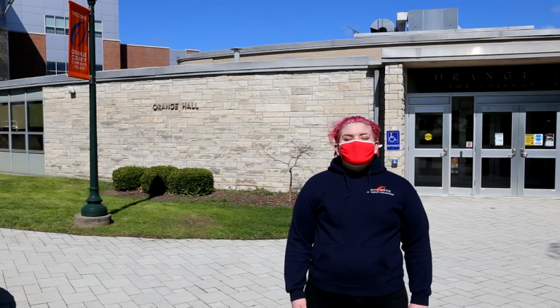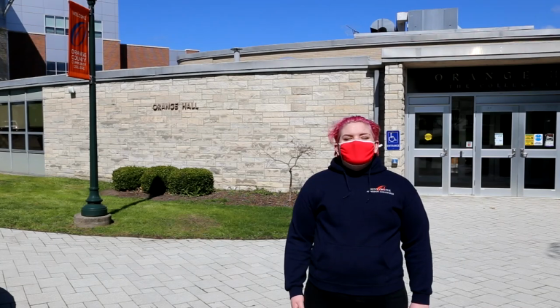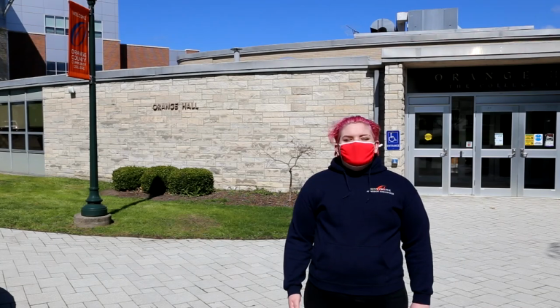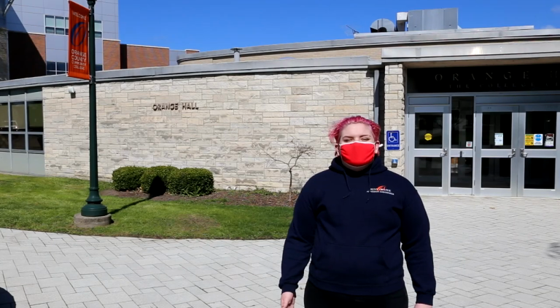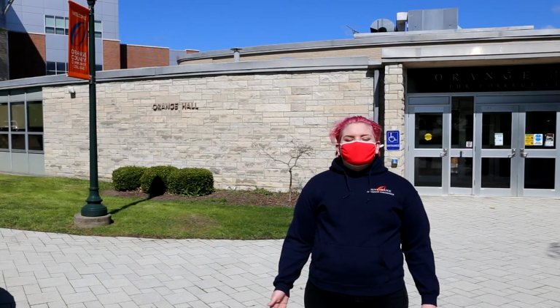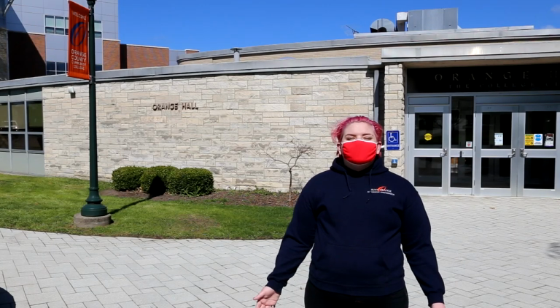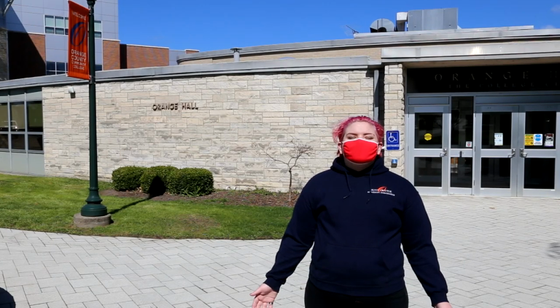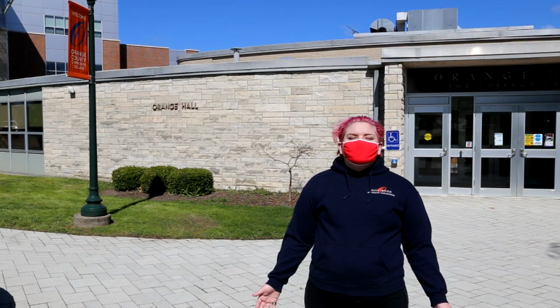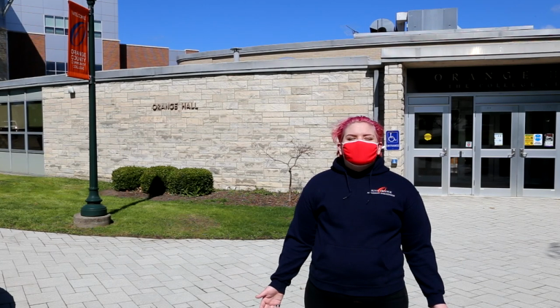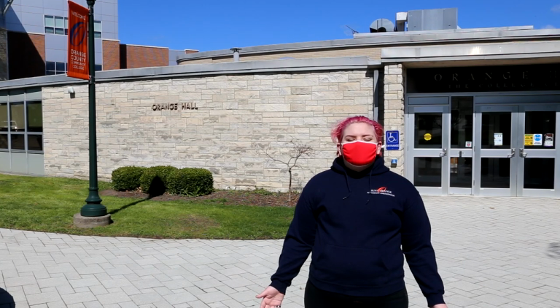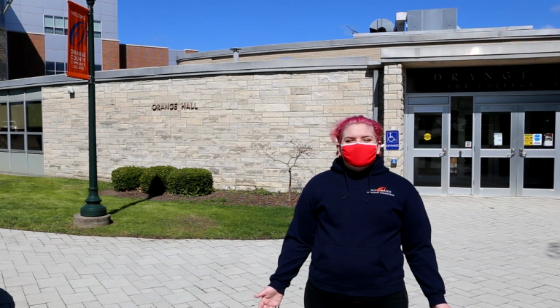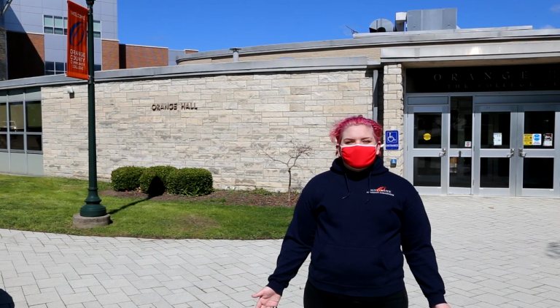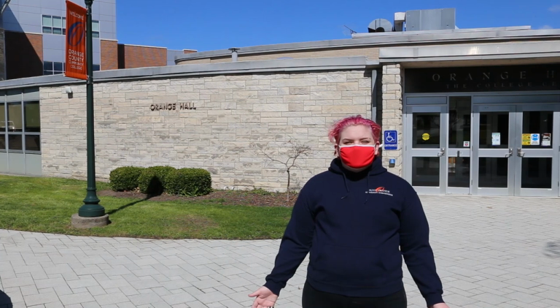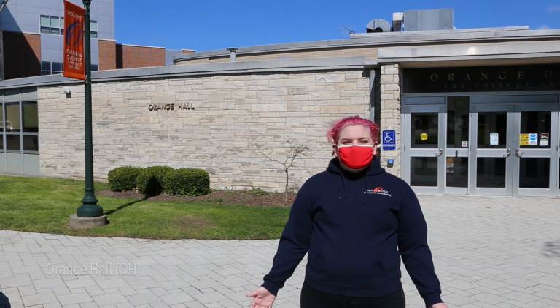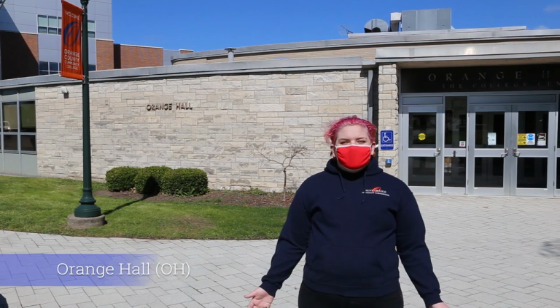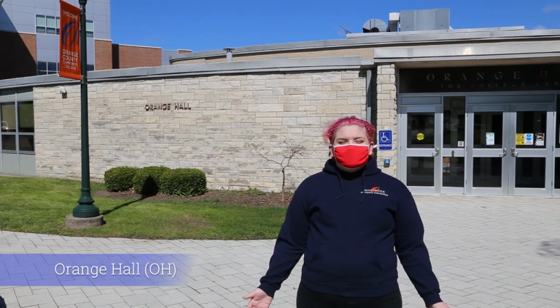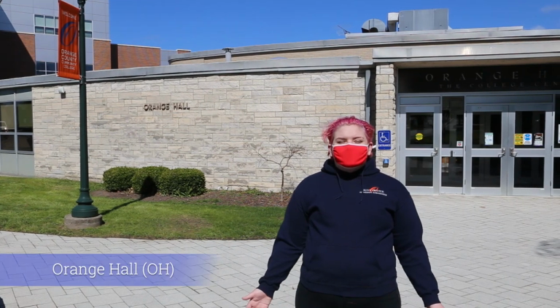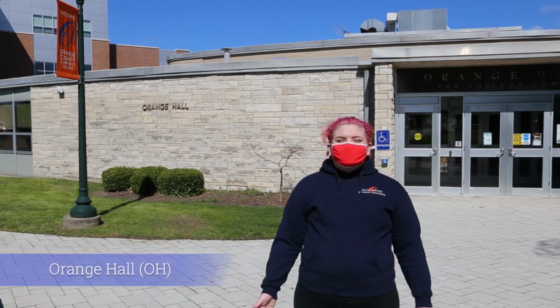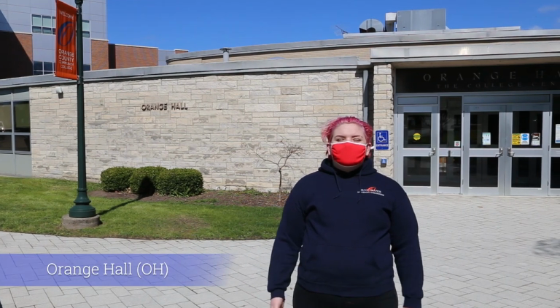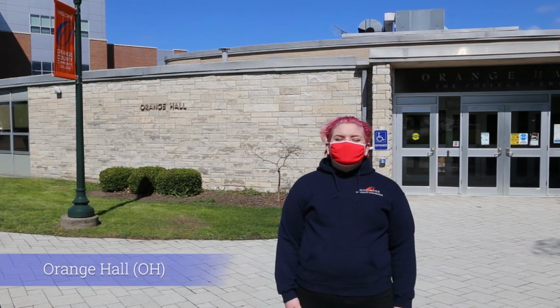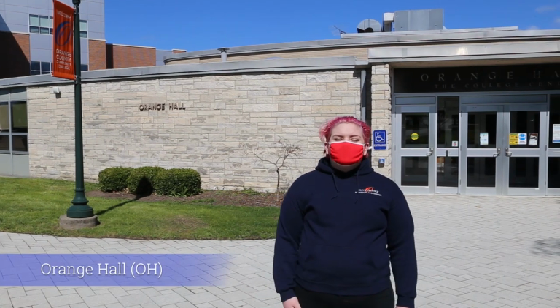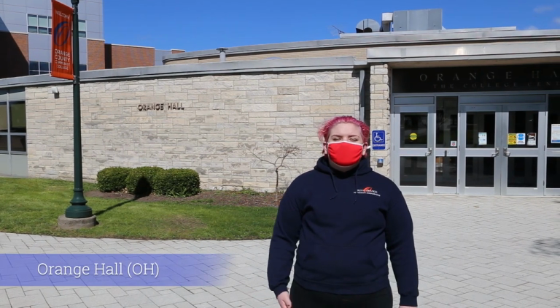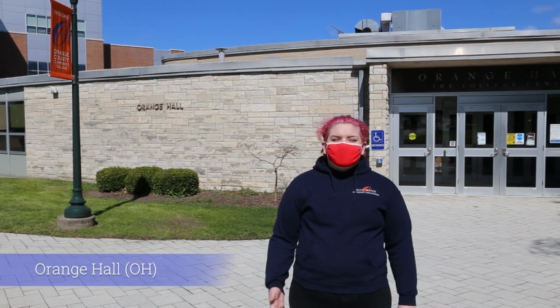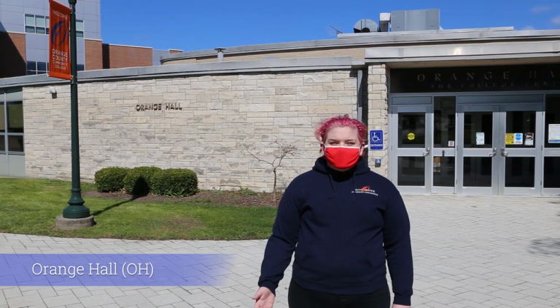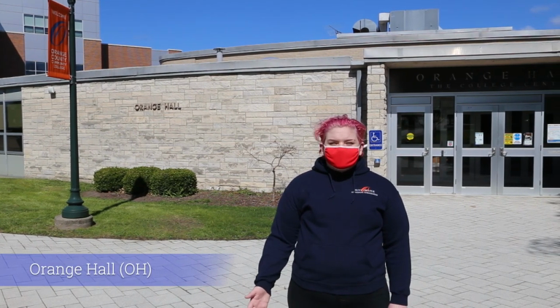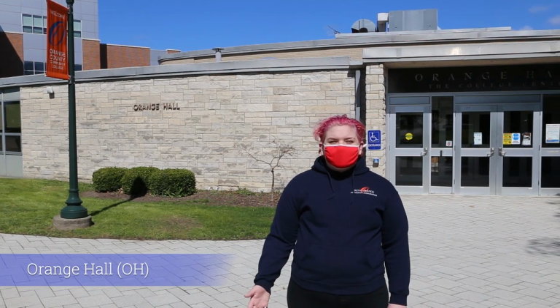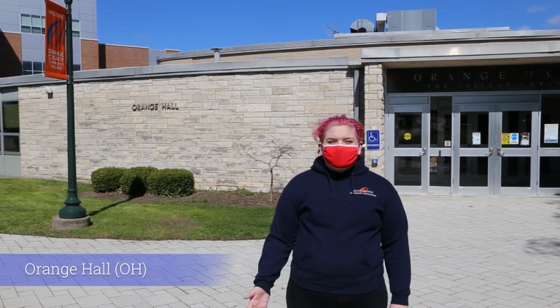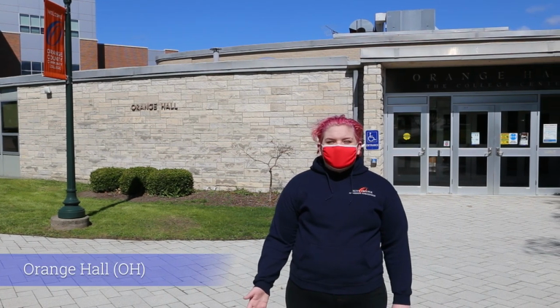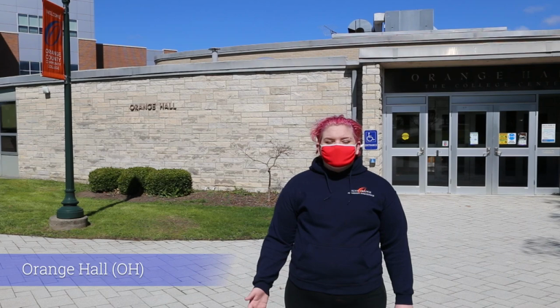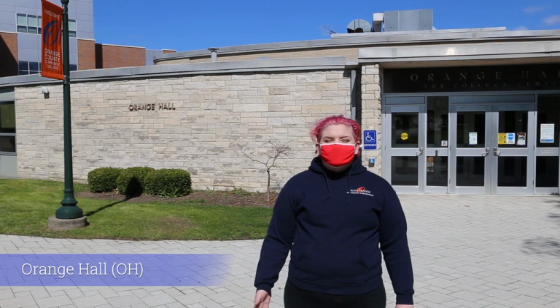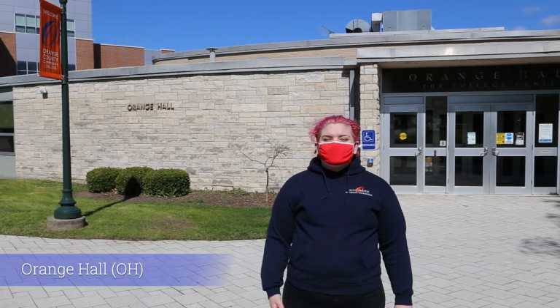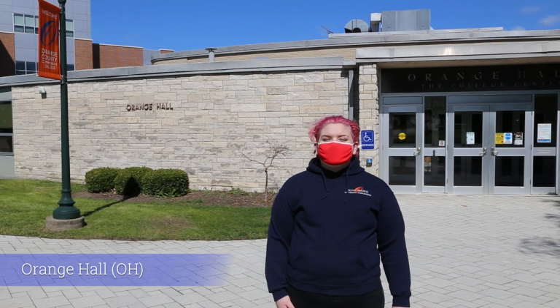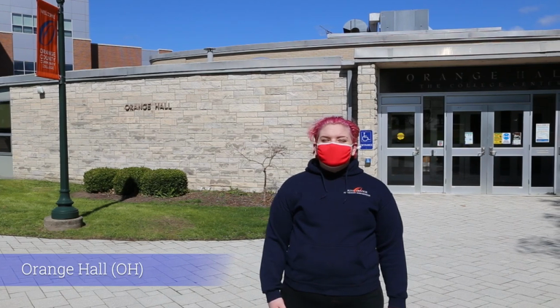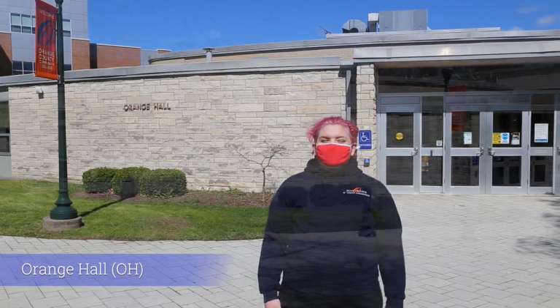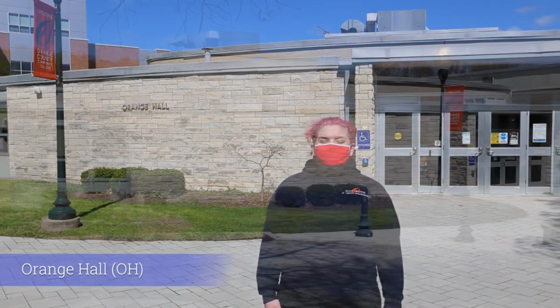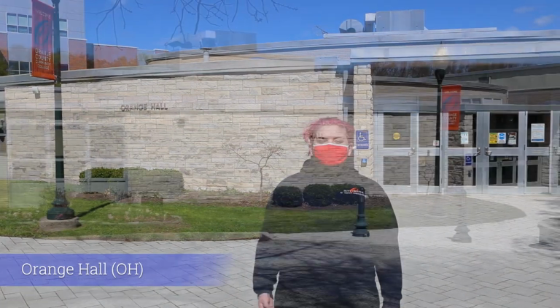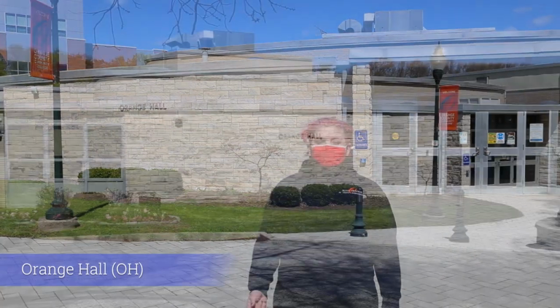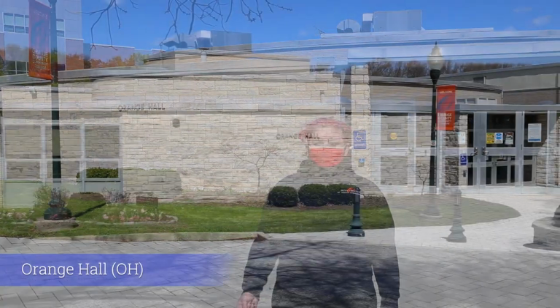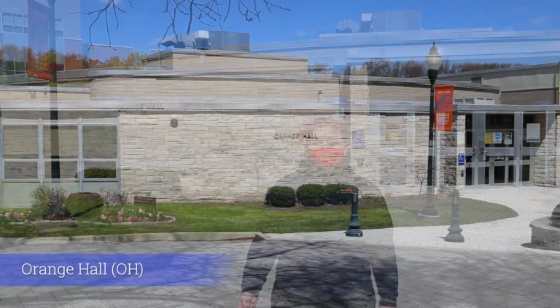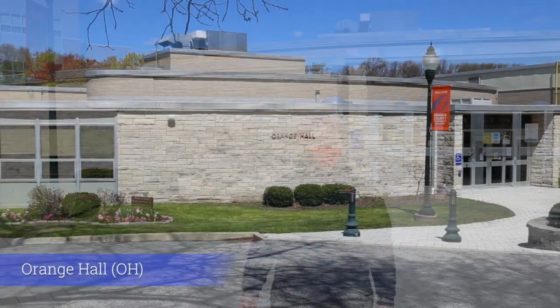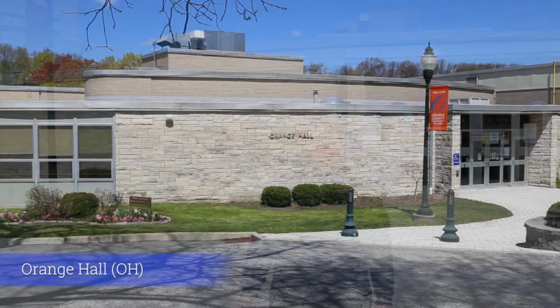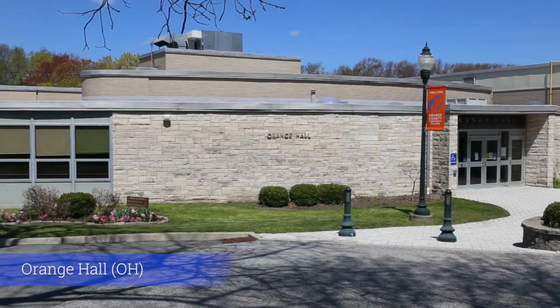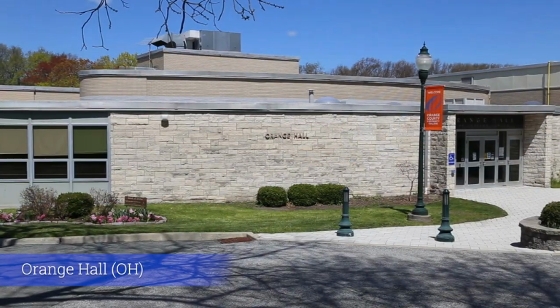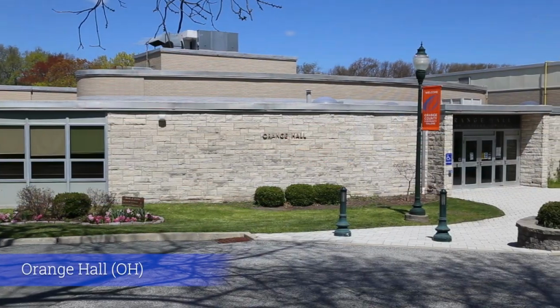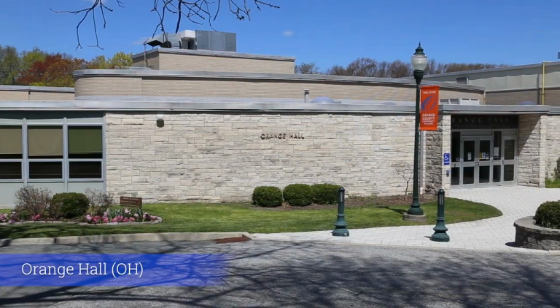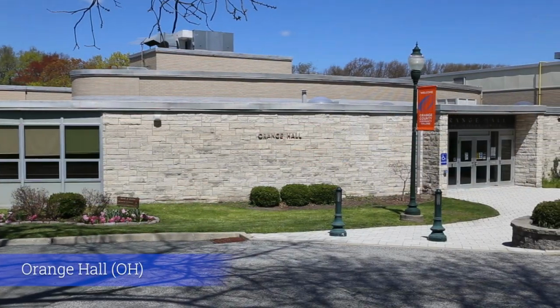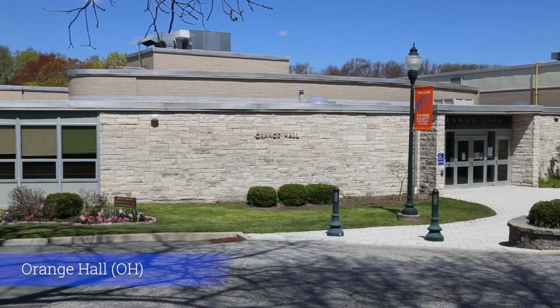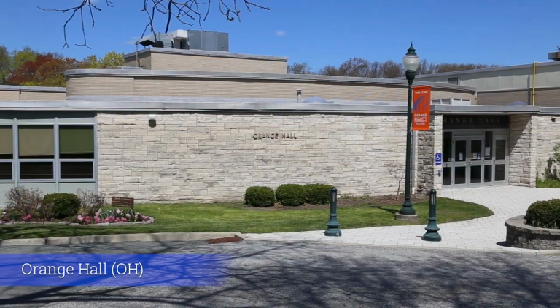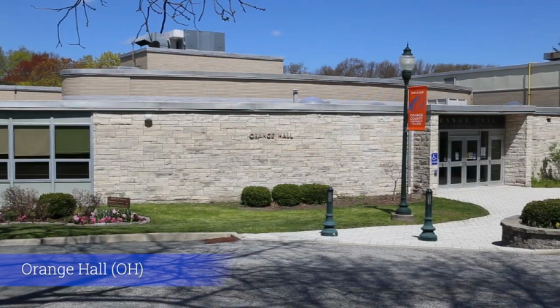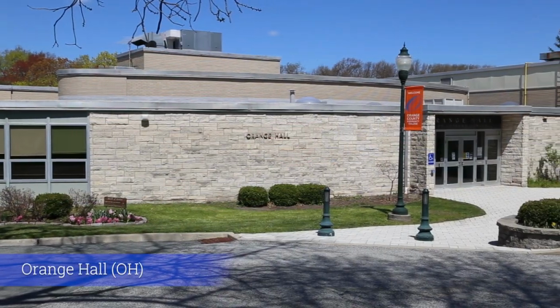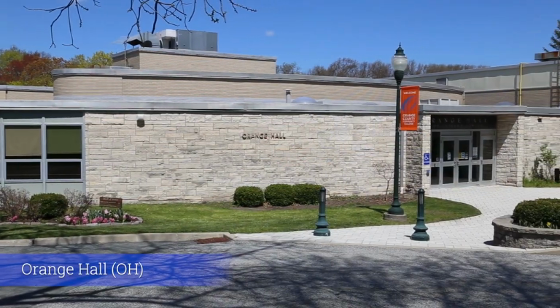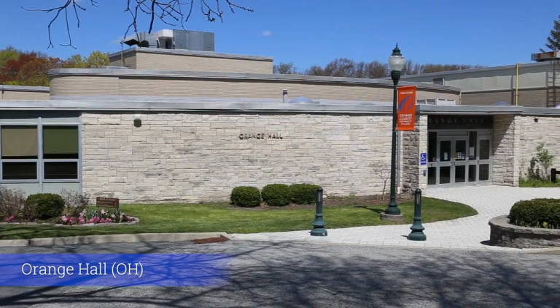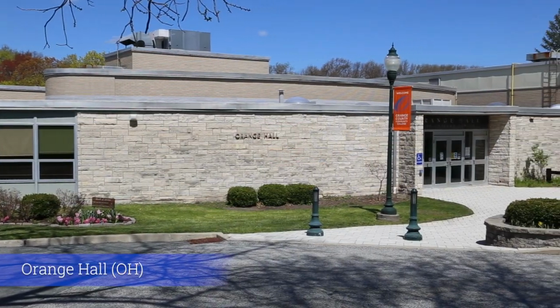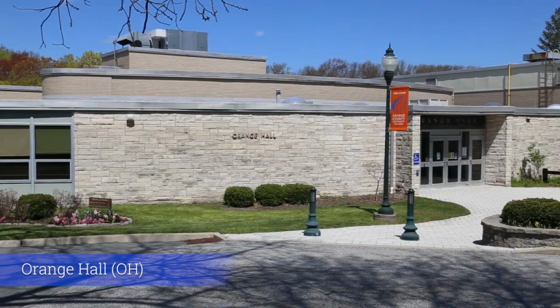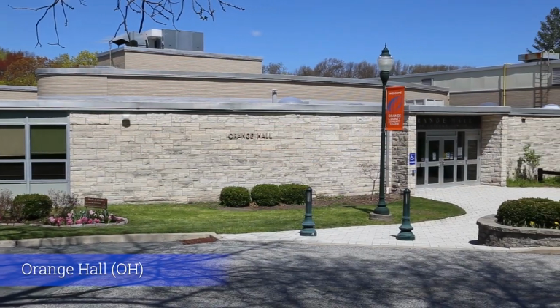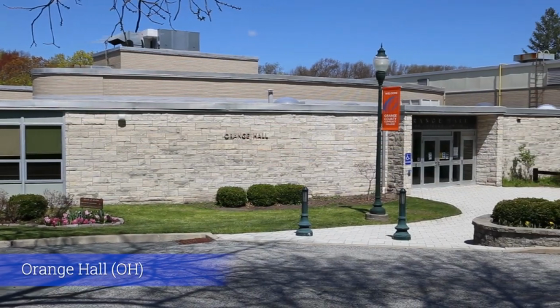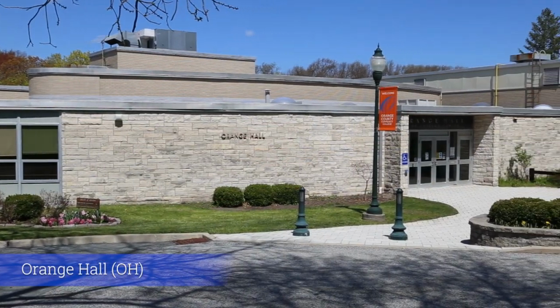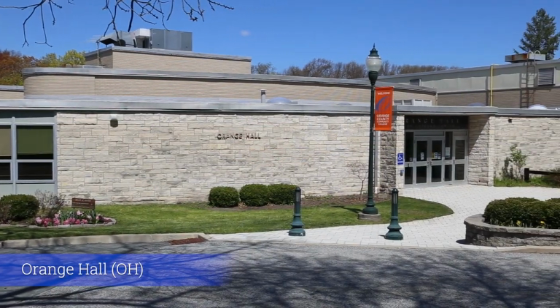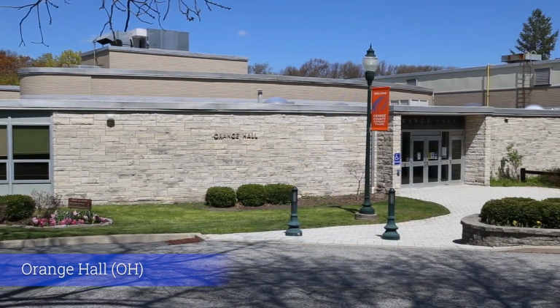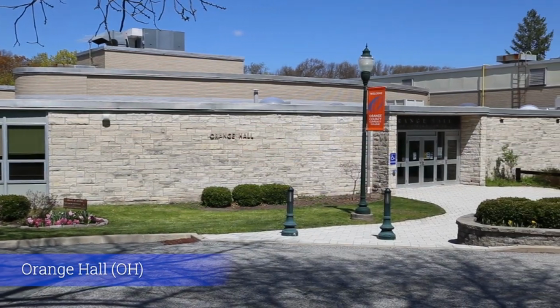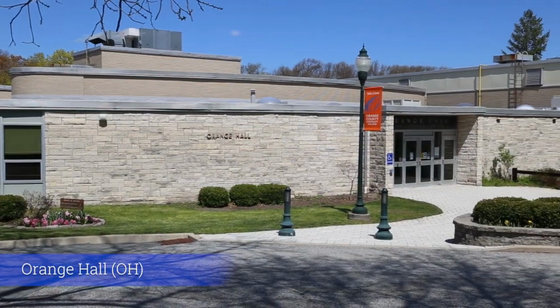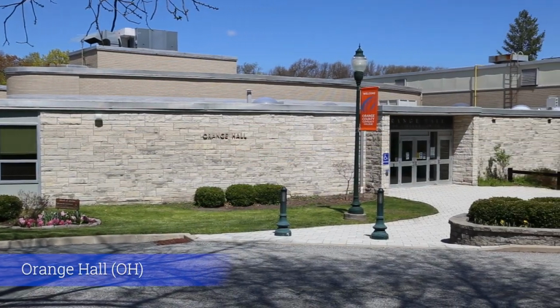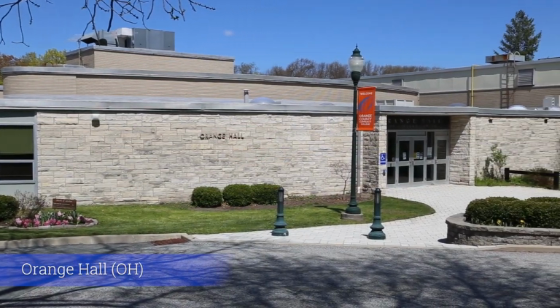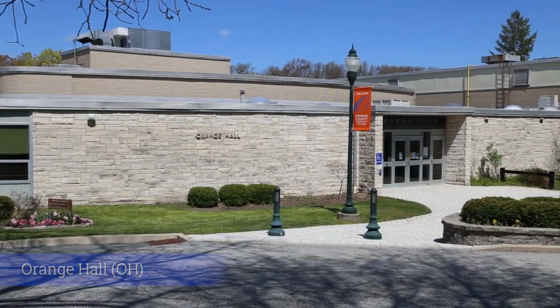And here we have Orange Hall, which is home to our arts programs, including theater, digital art, traditional art, and music.